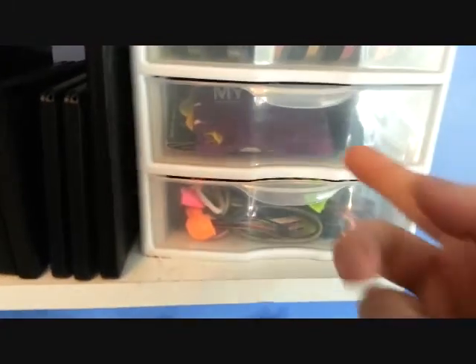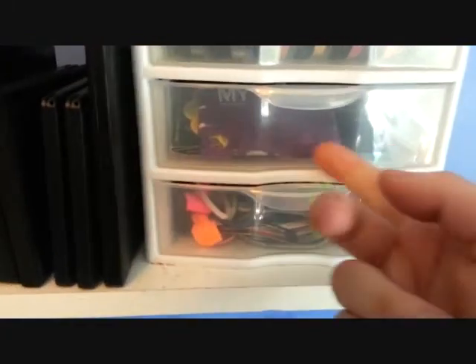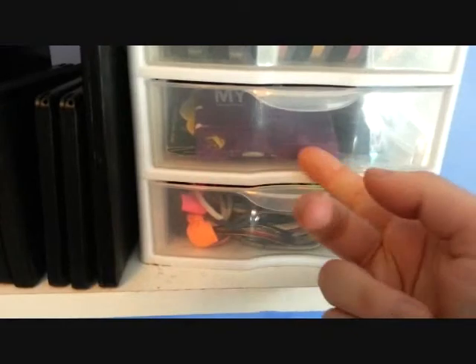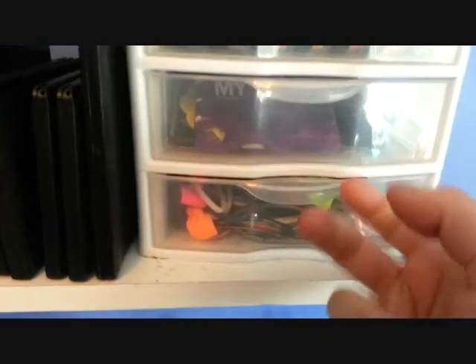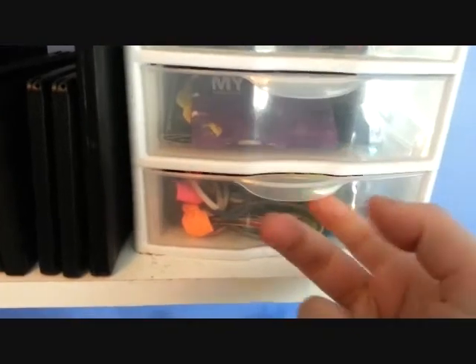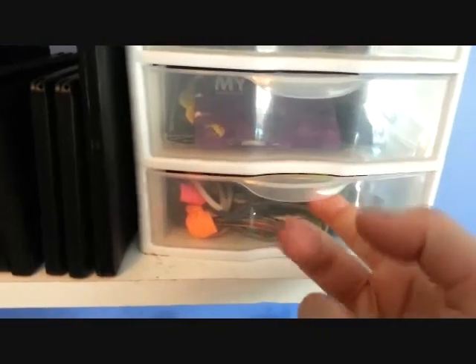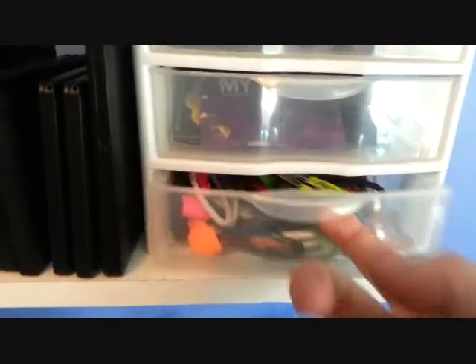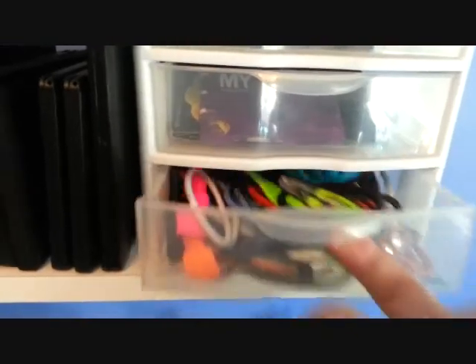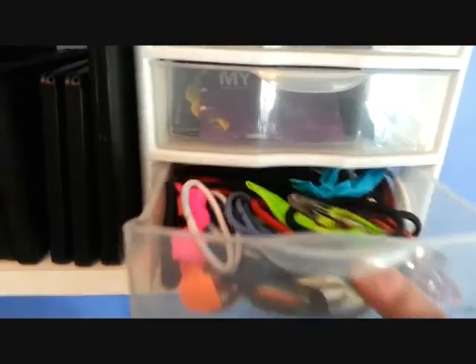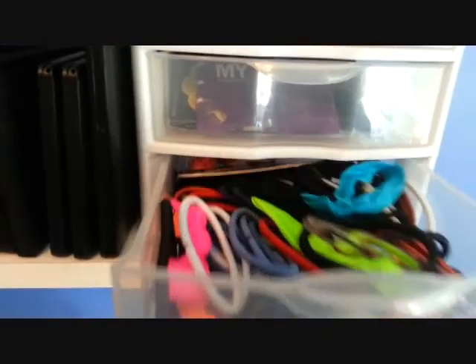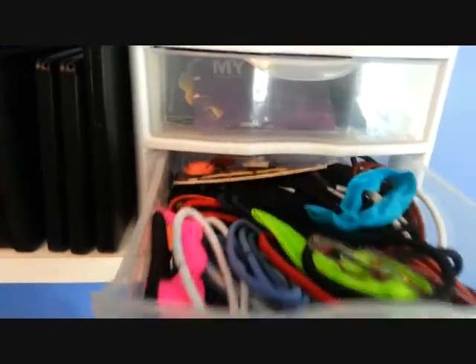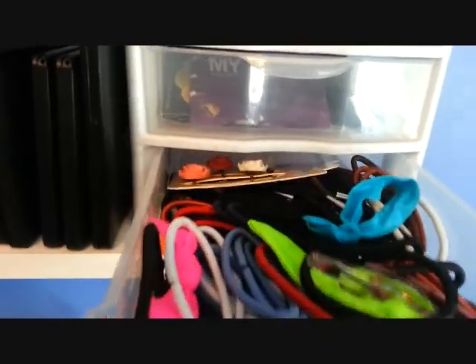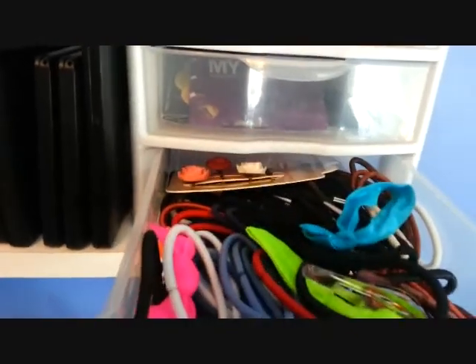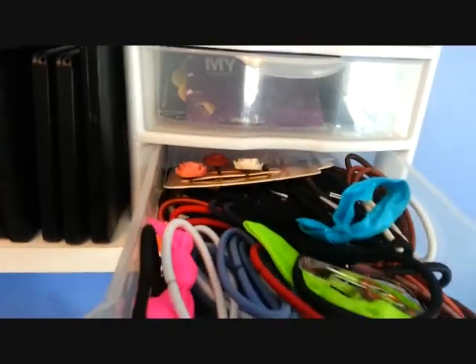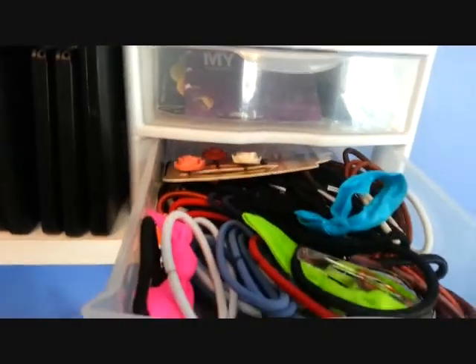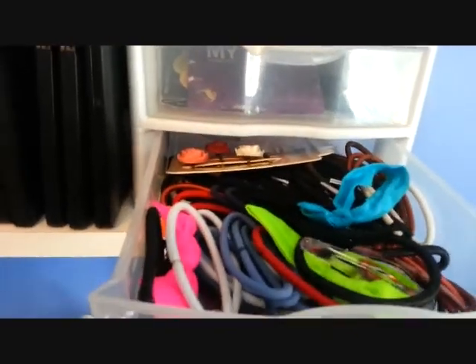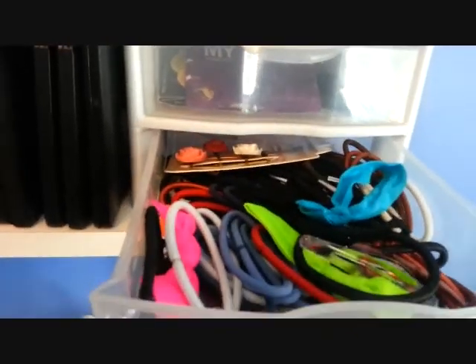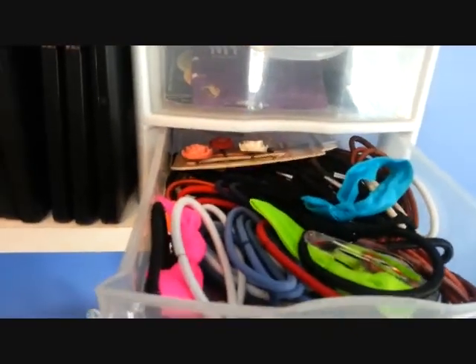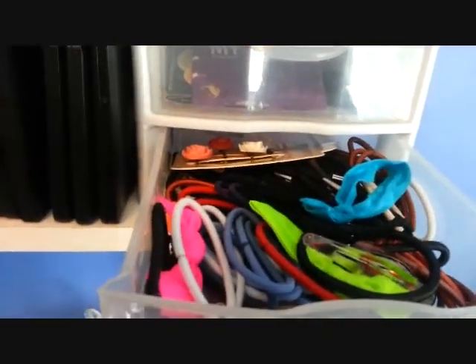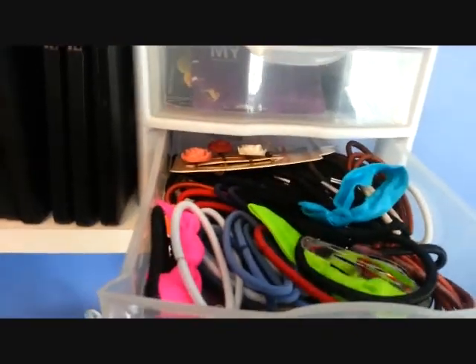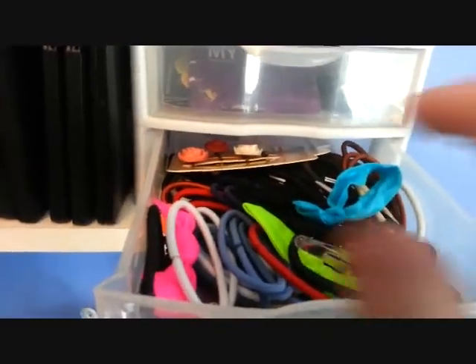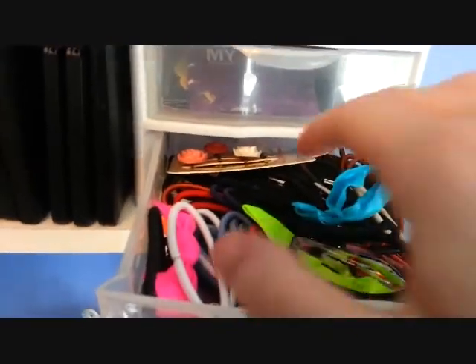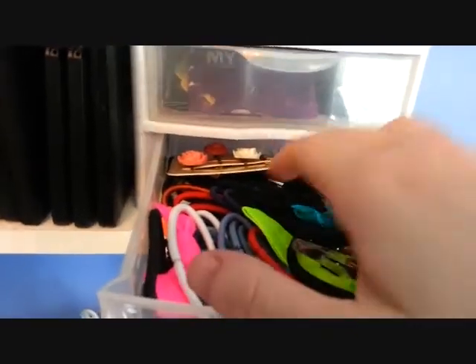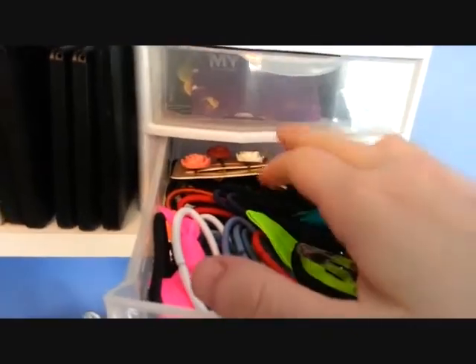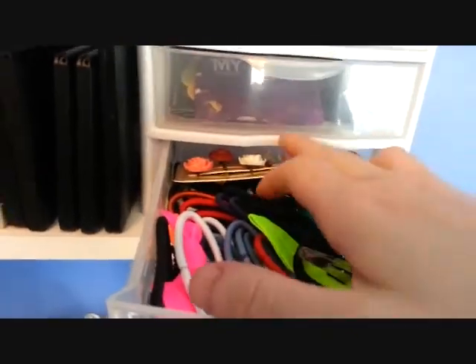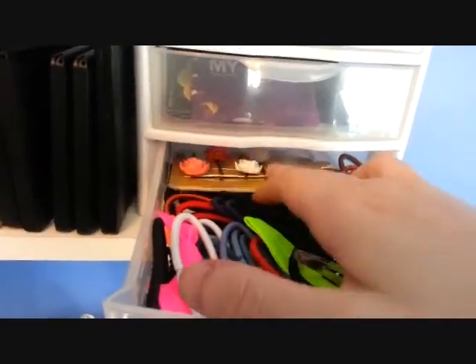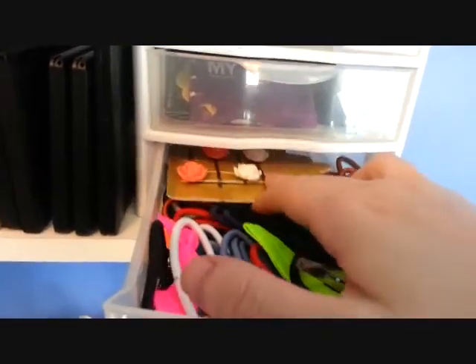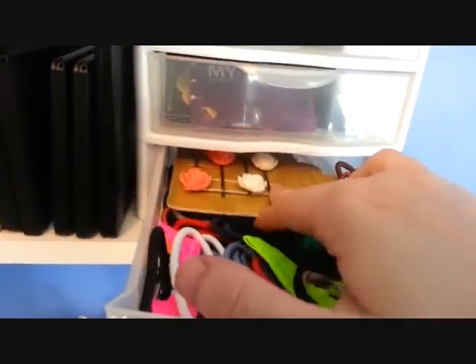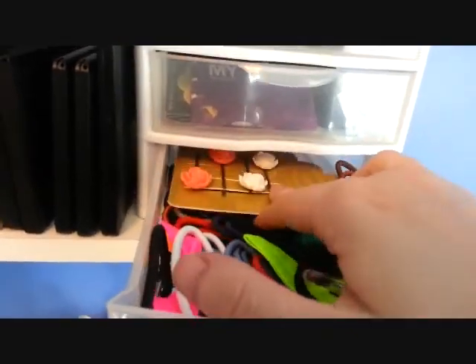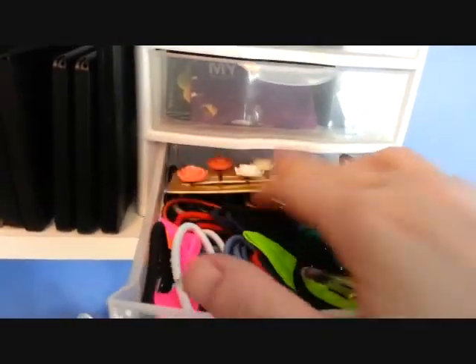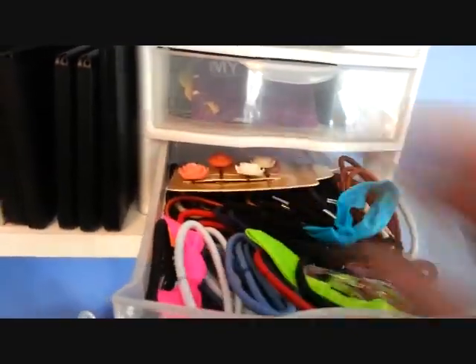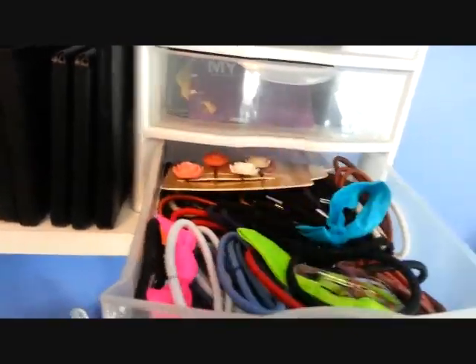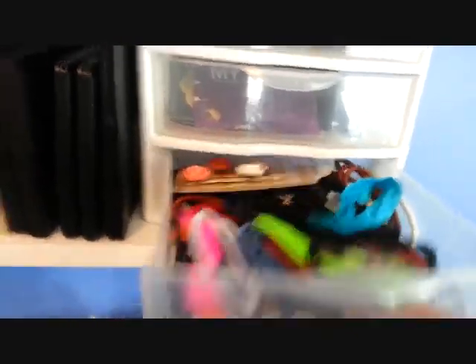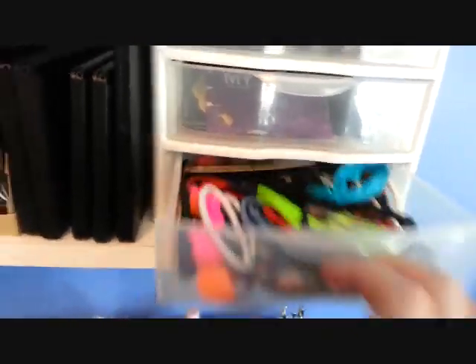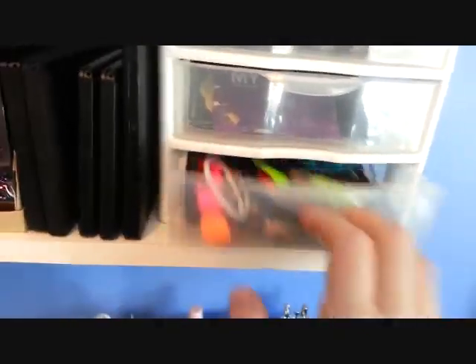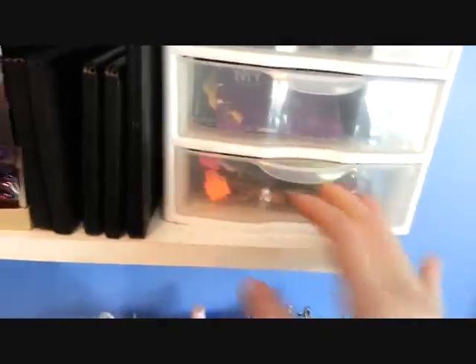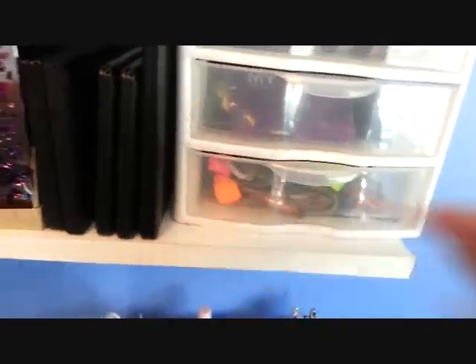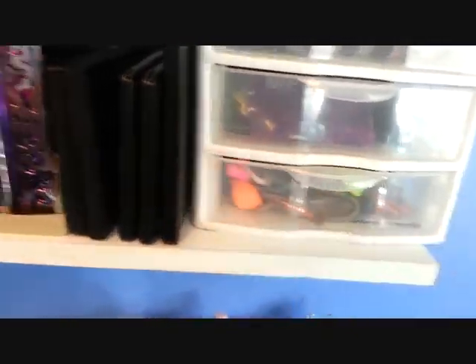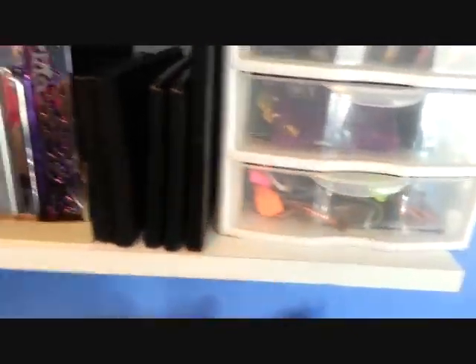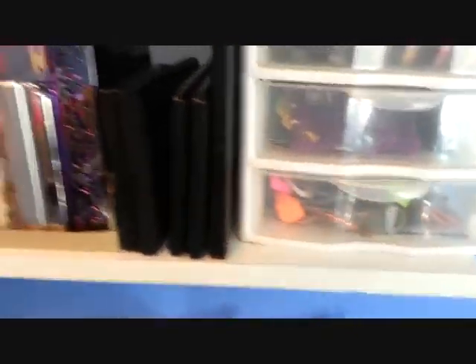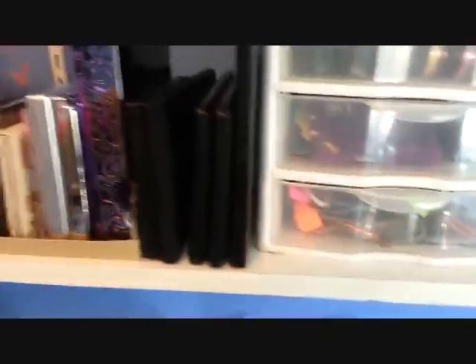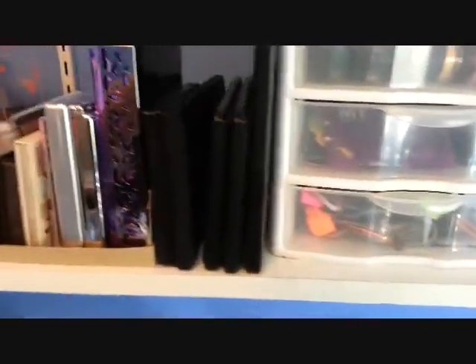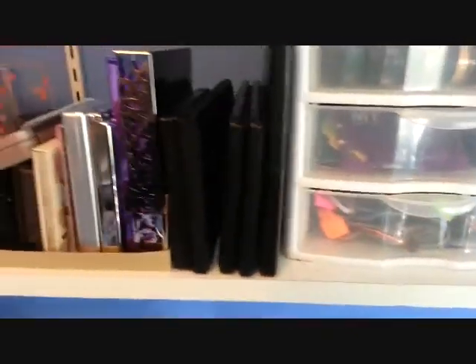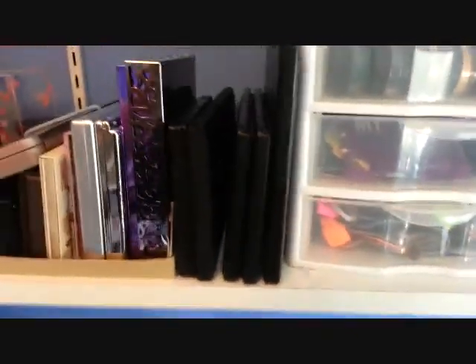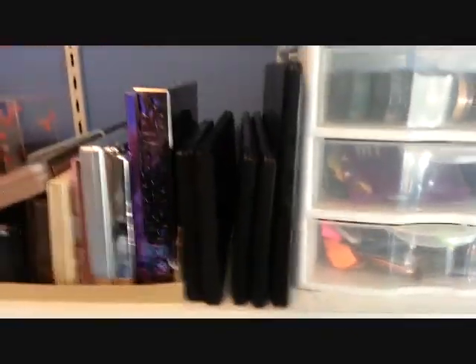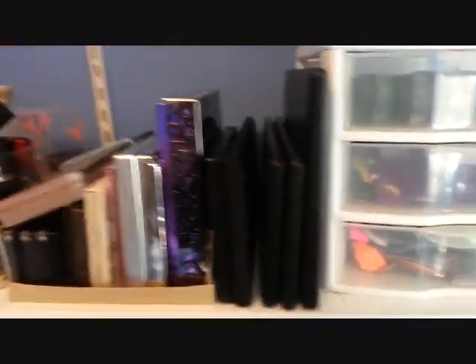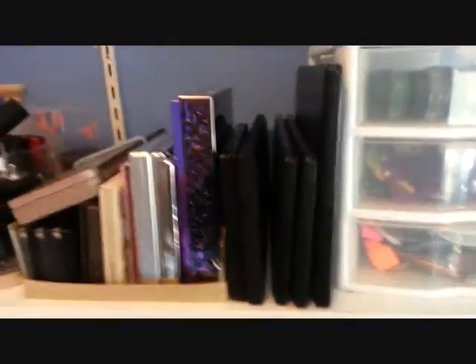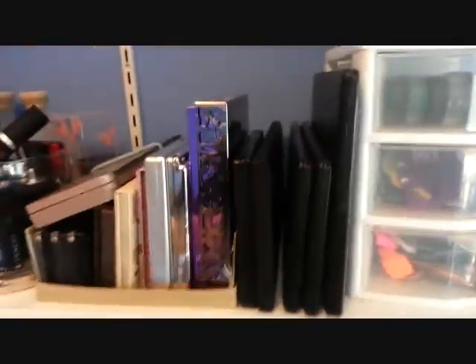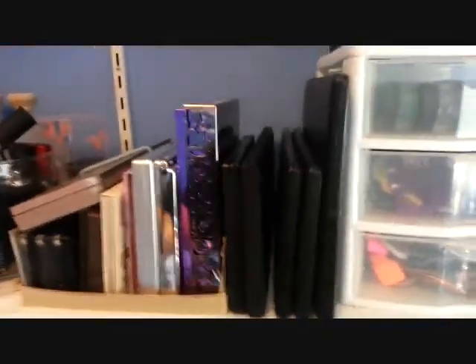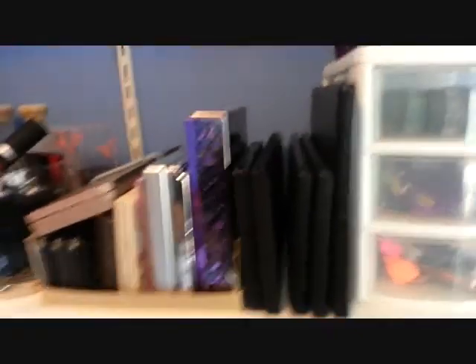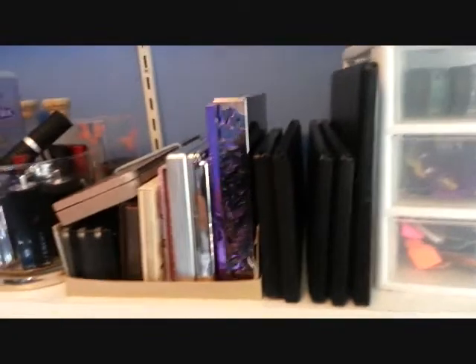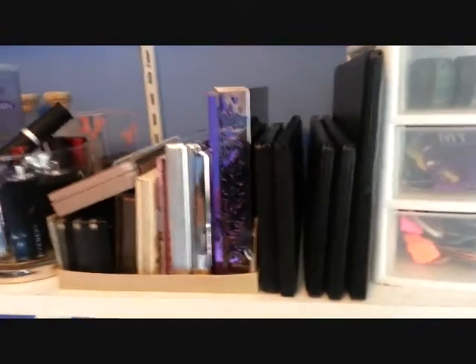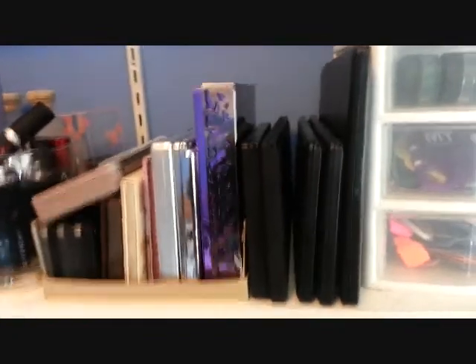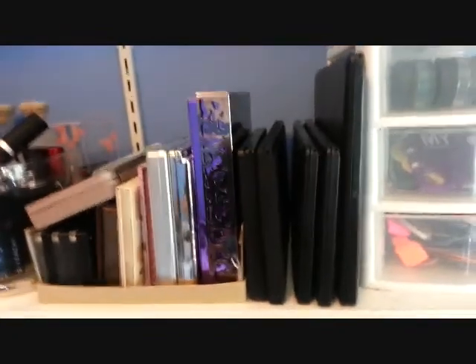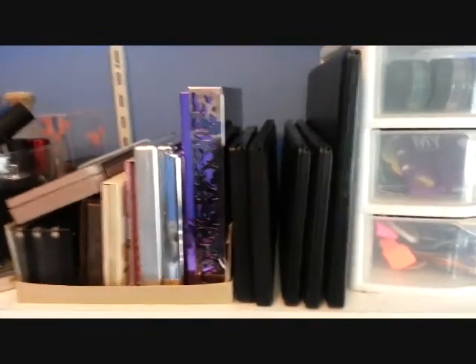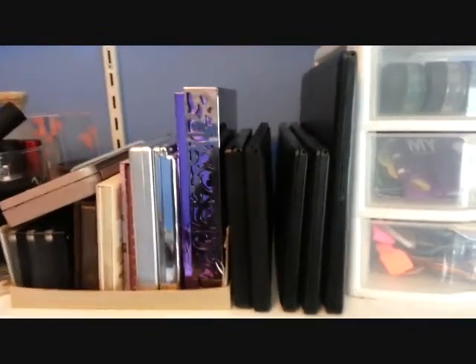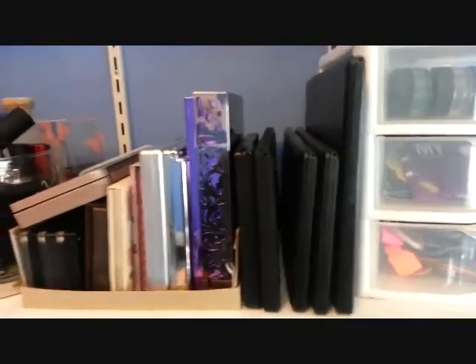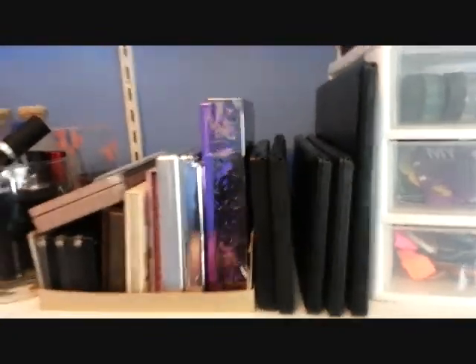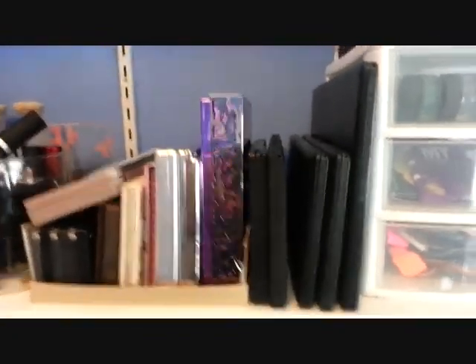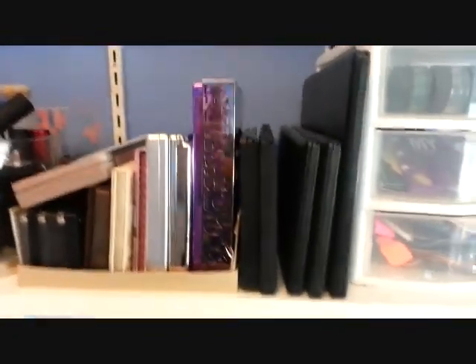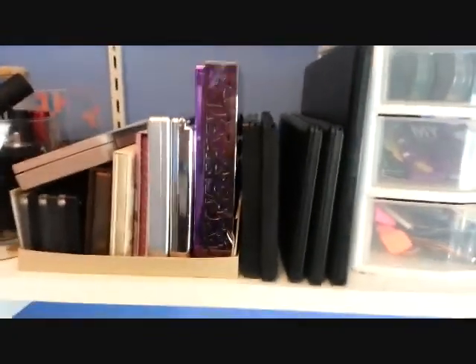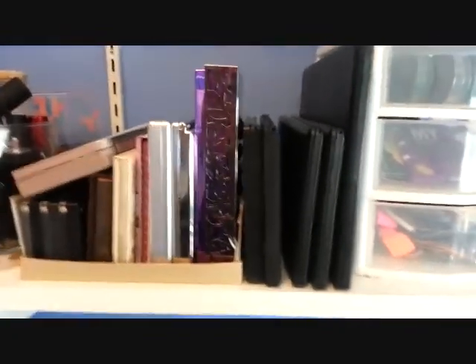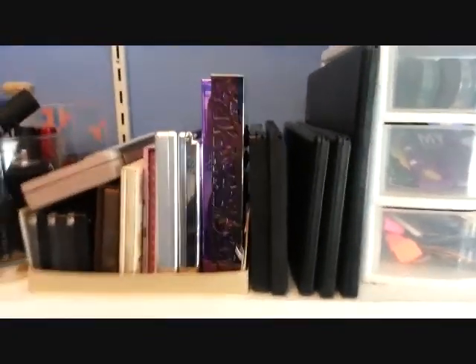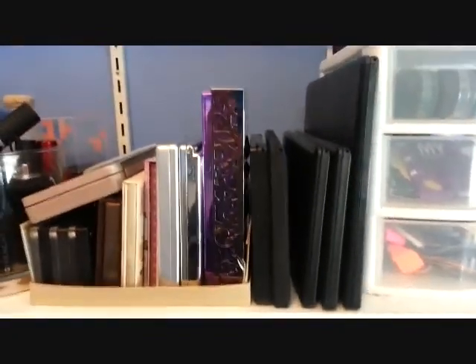Then in this one are just hair elastics and hair clips. Over here are my palettes.